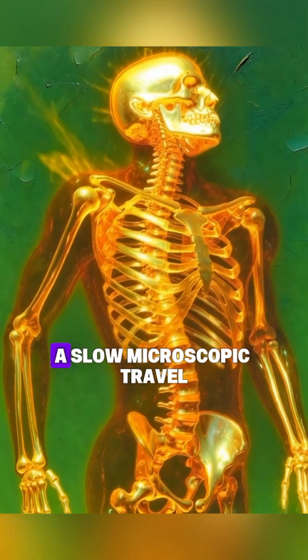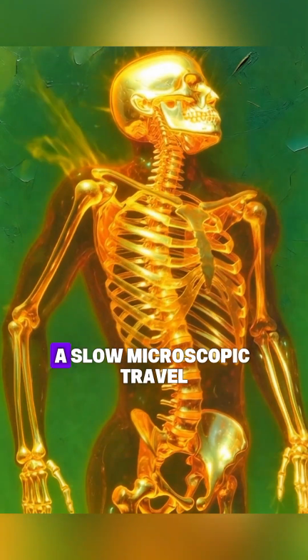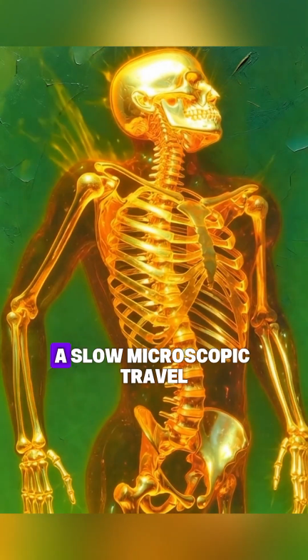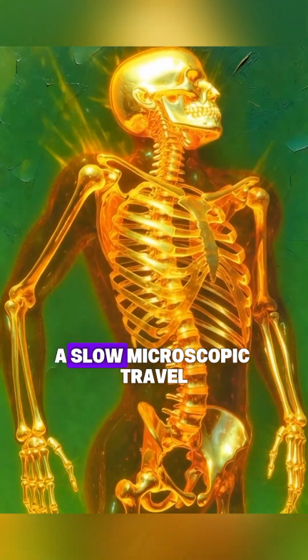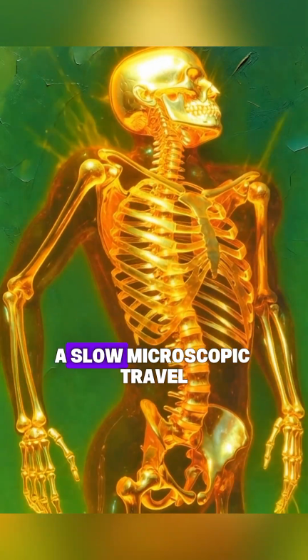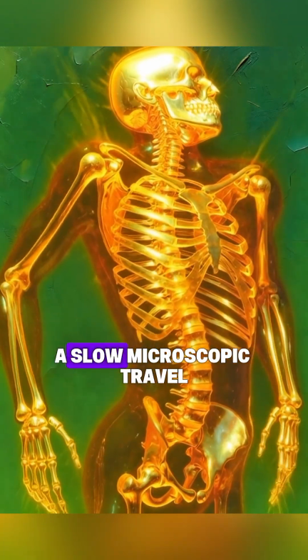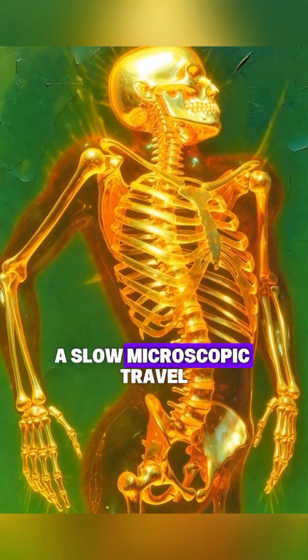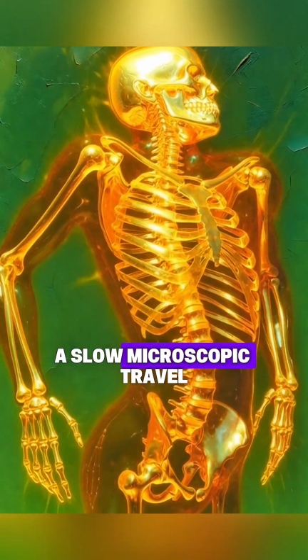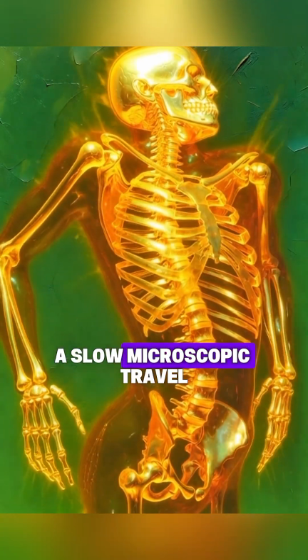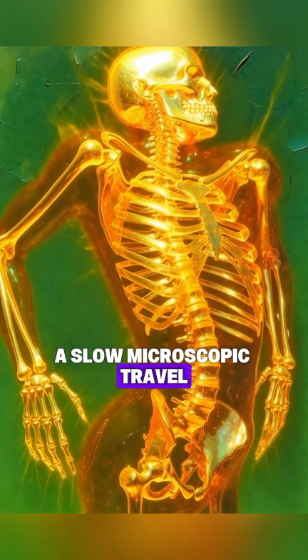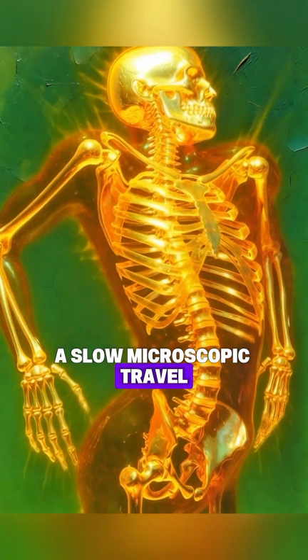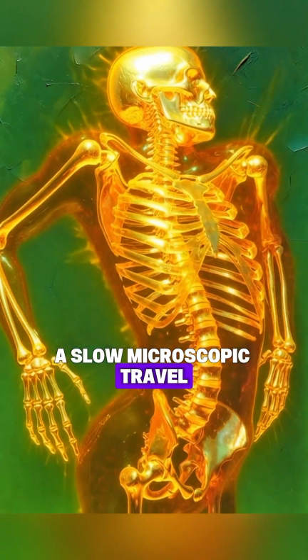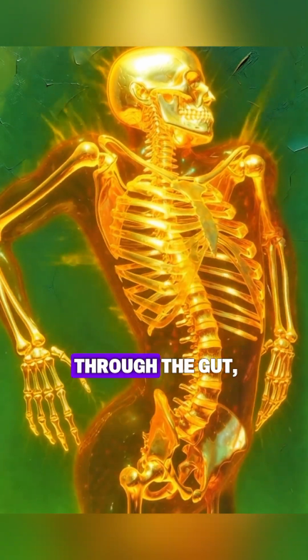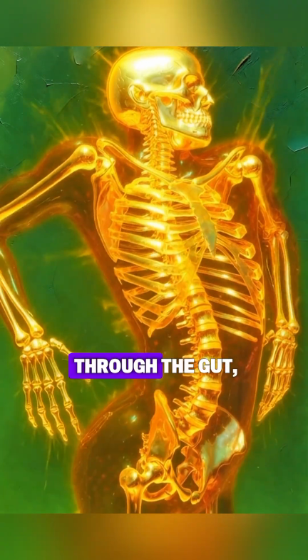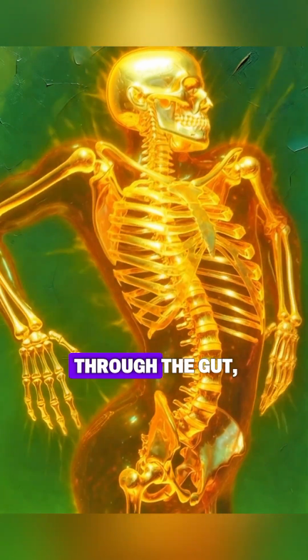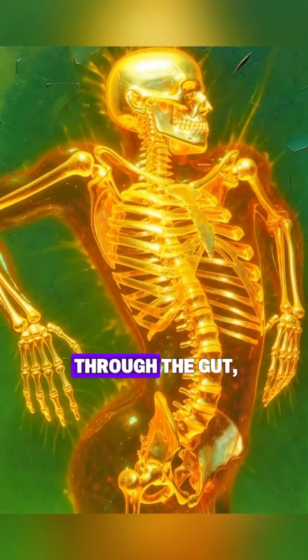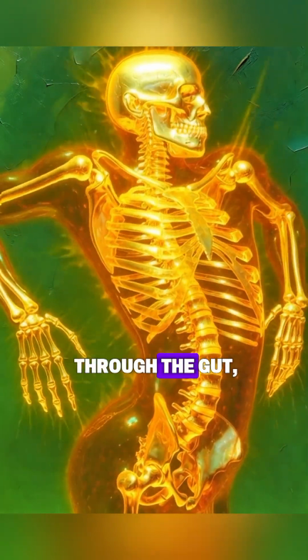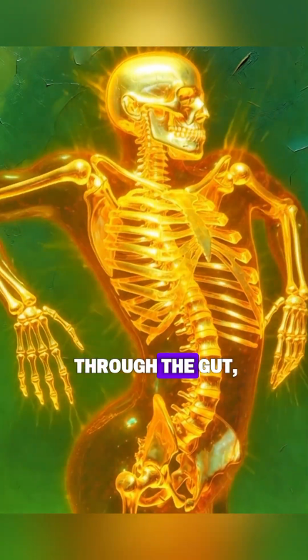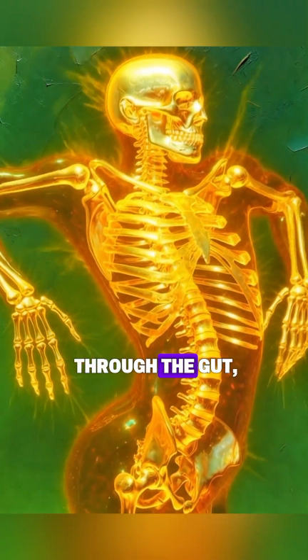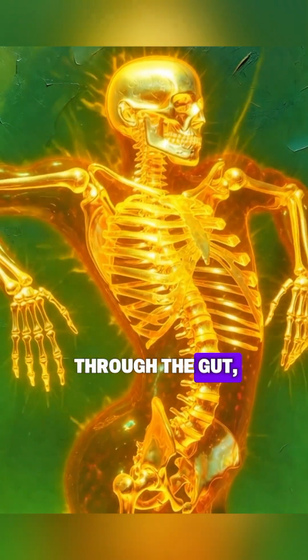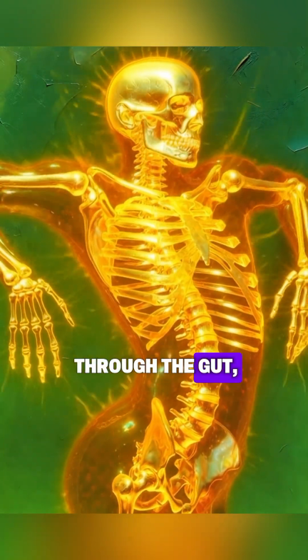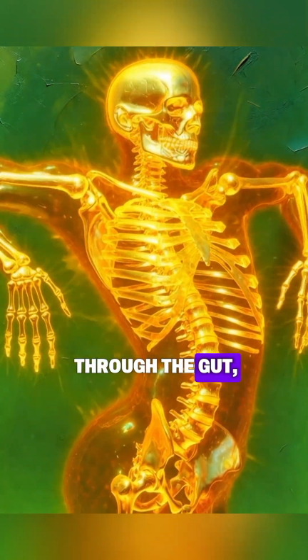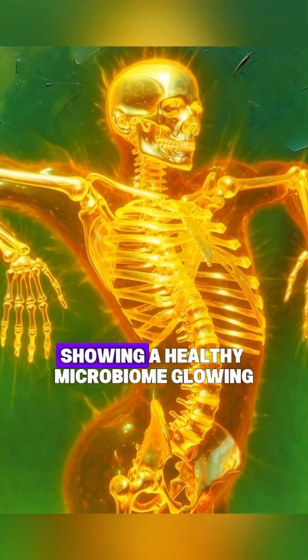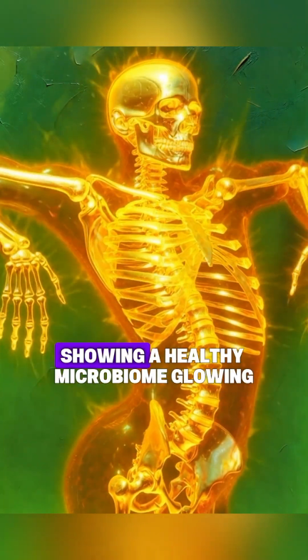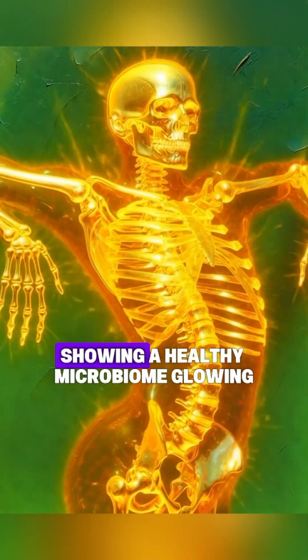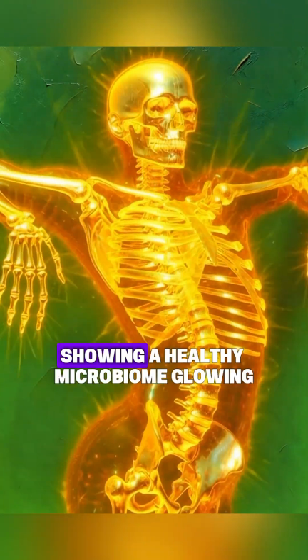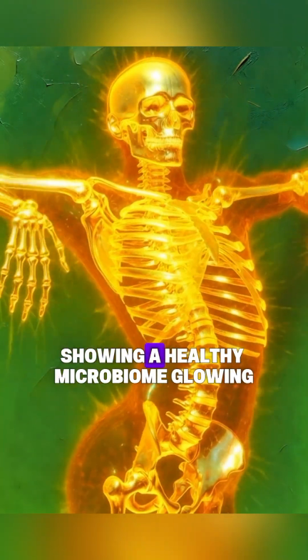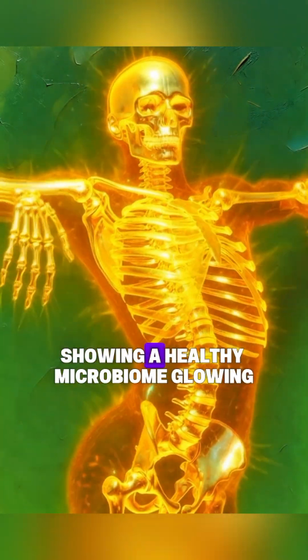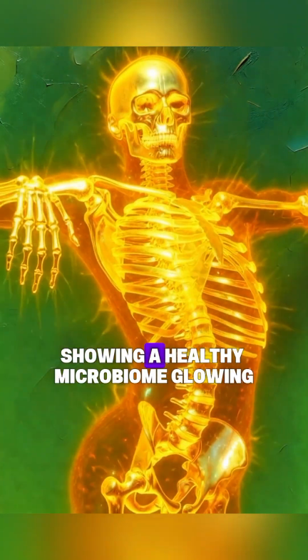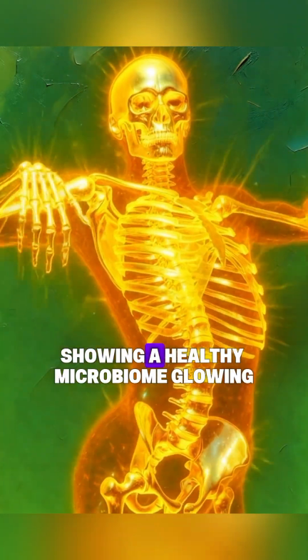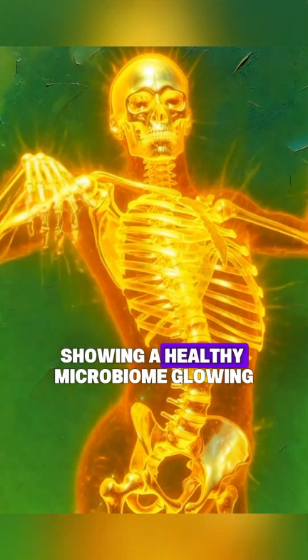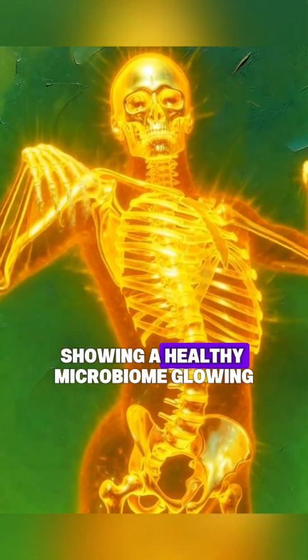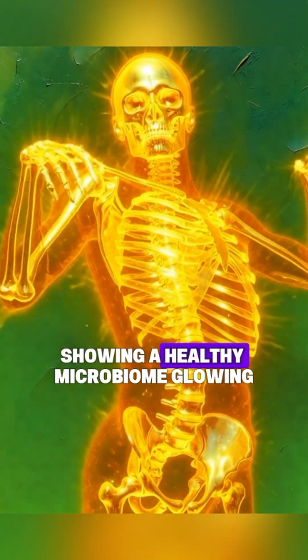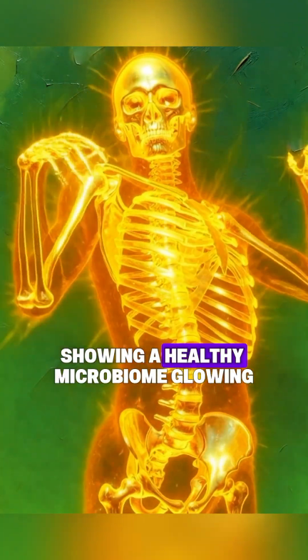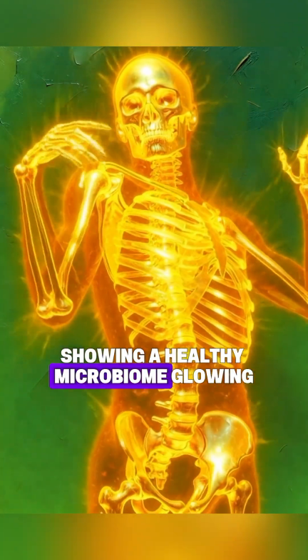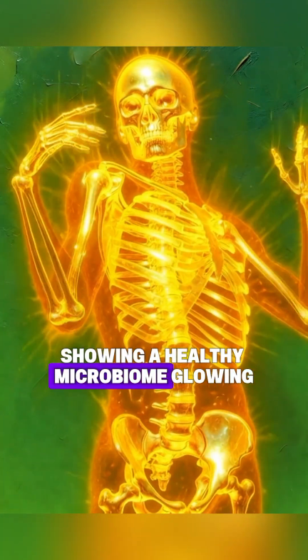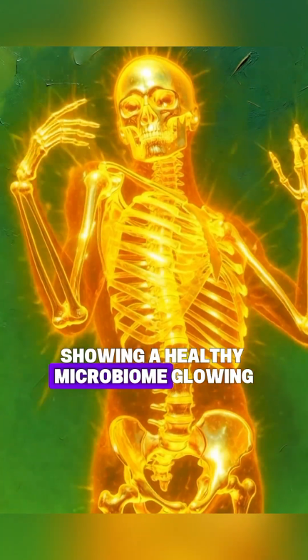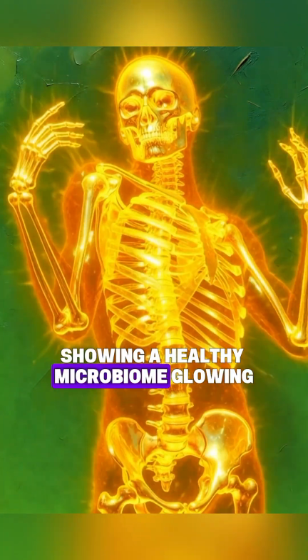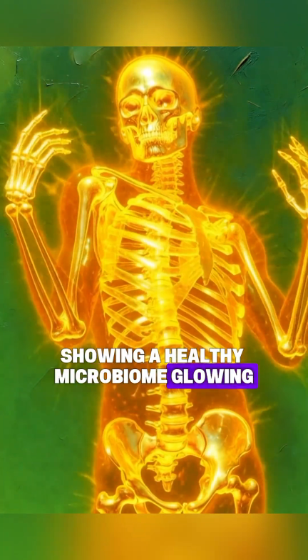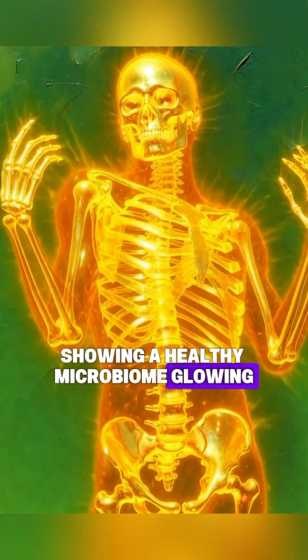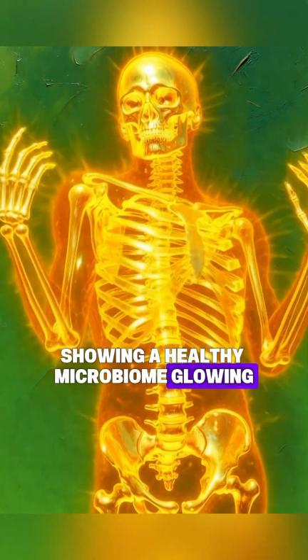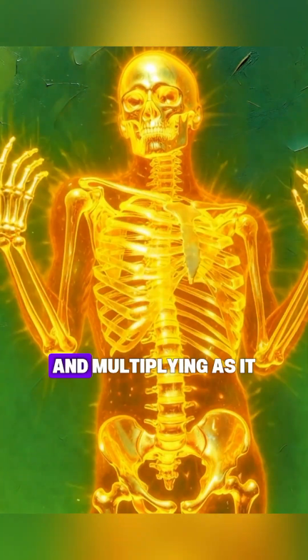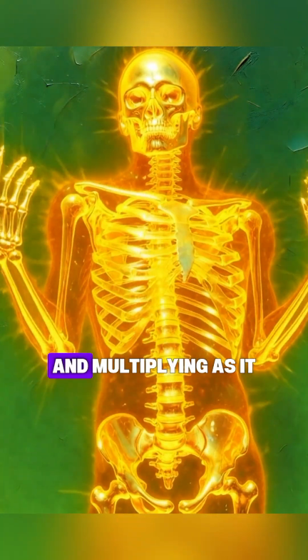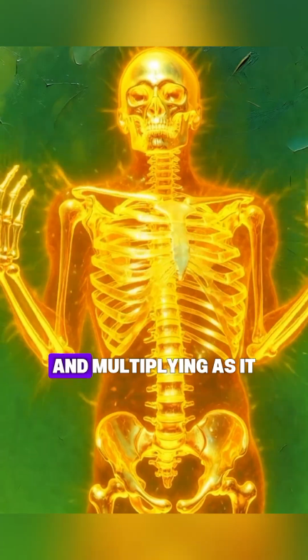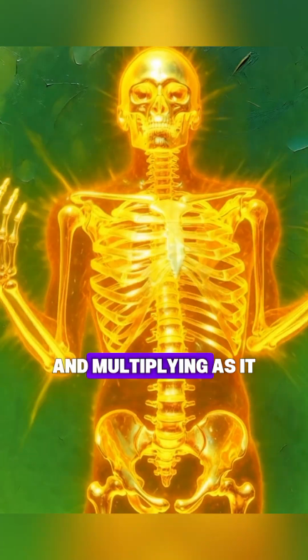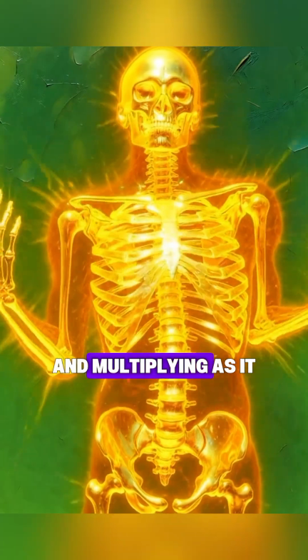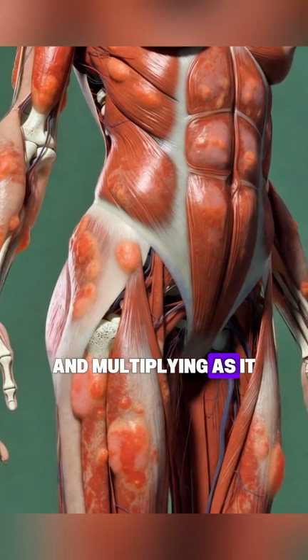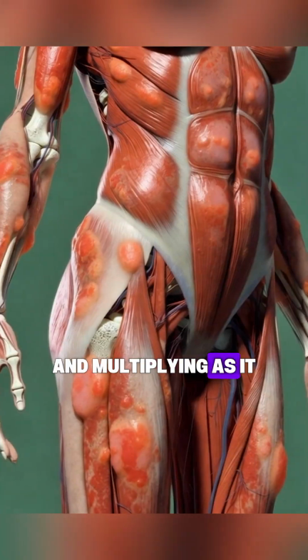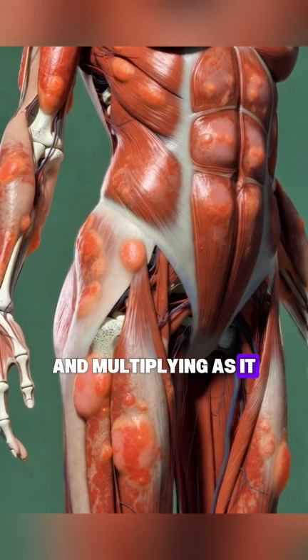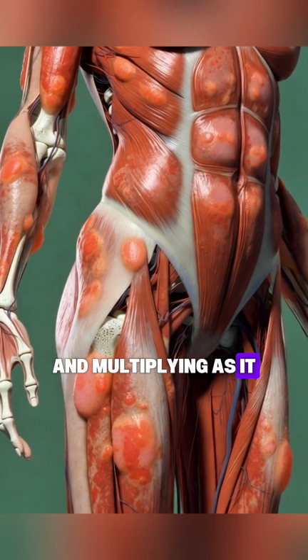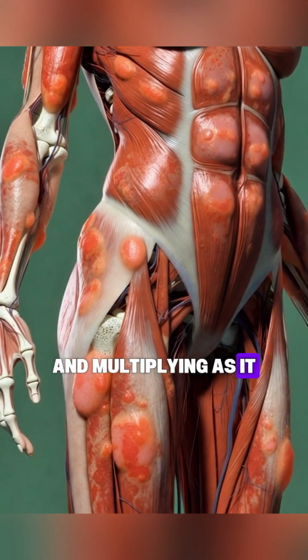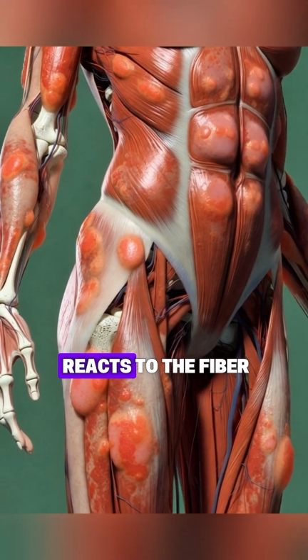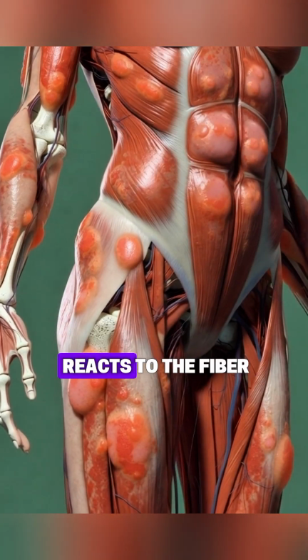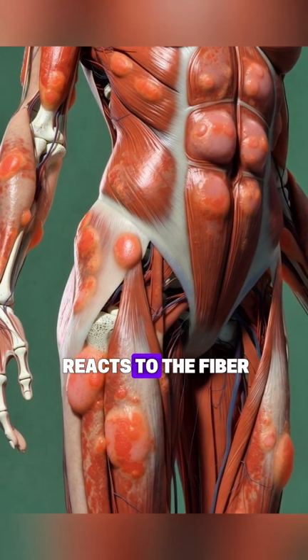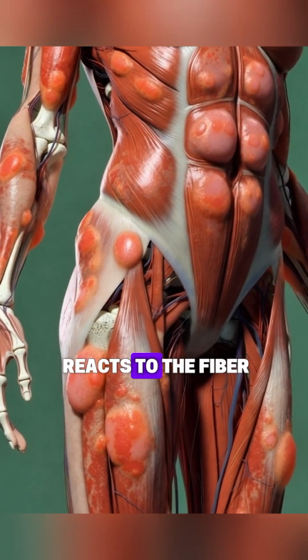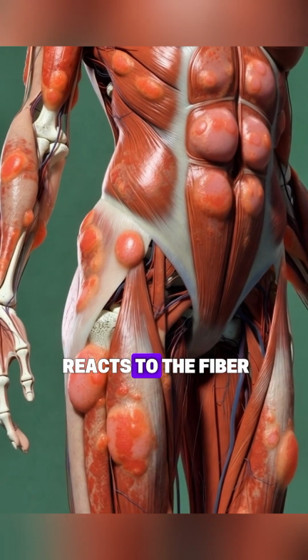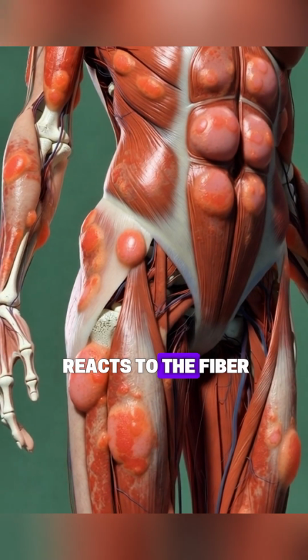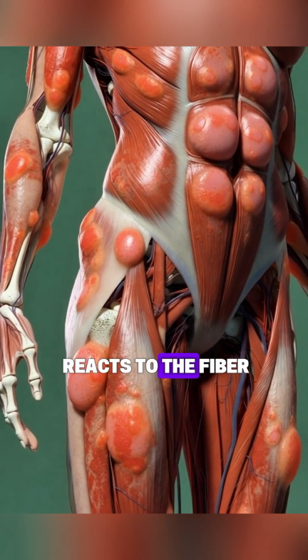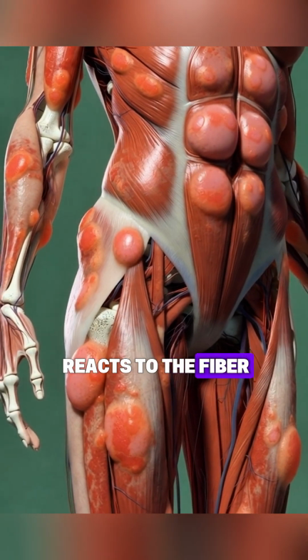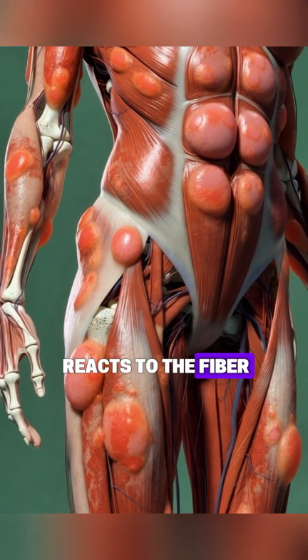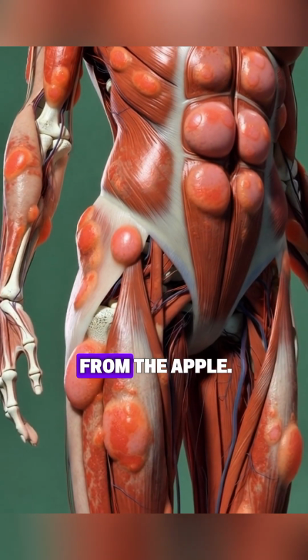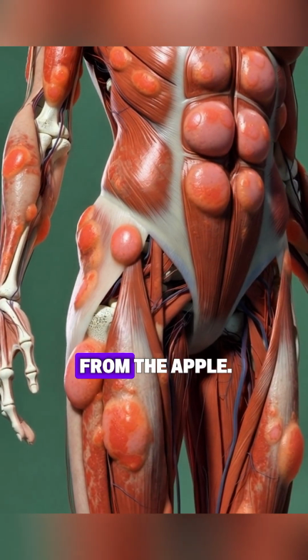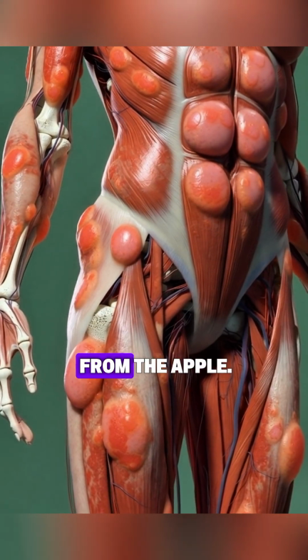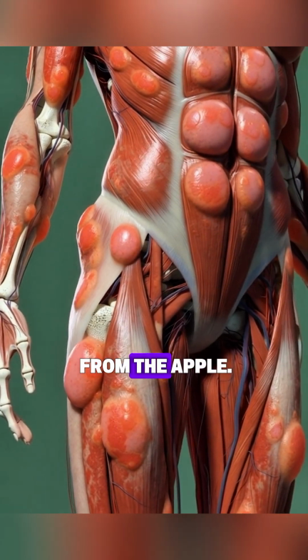A slow microscopic travel through the gut showing a healthy microbiome glowing and multiplying as it reacts to the fiber from the apple.